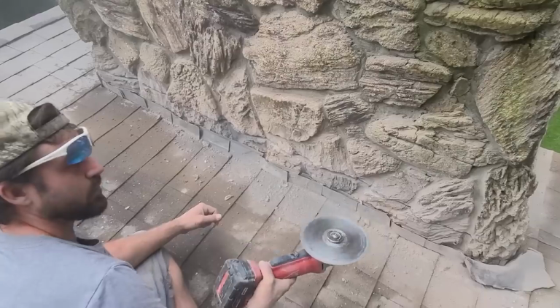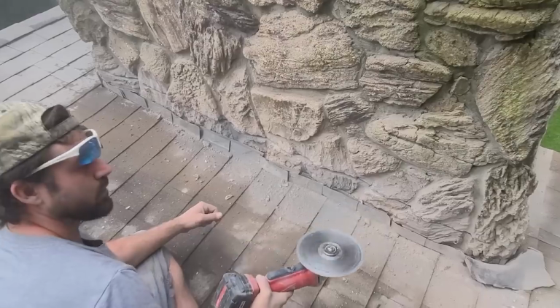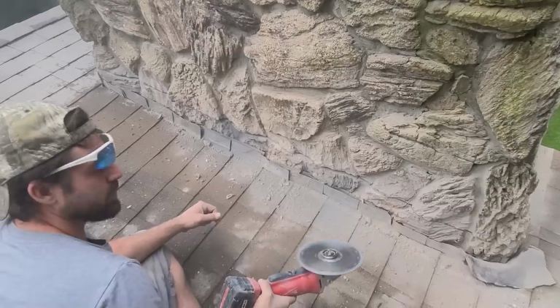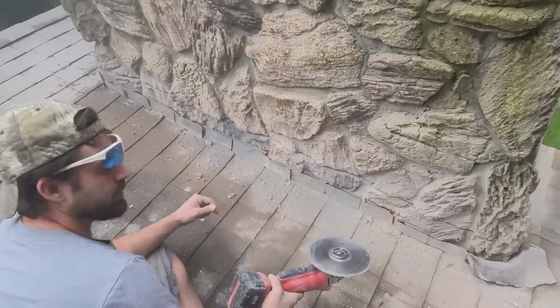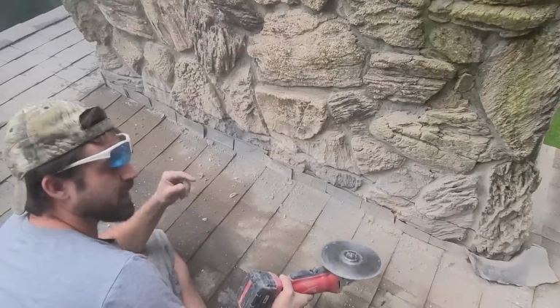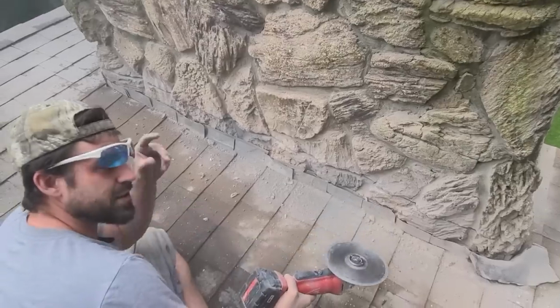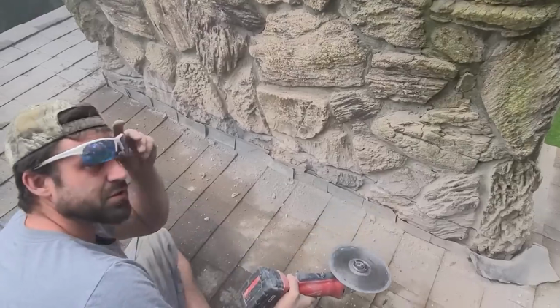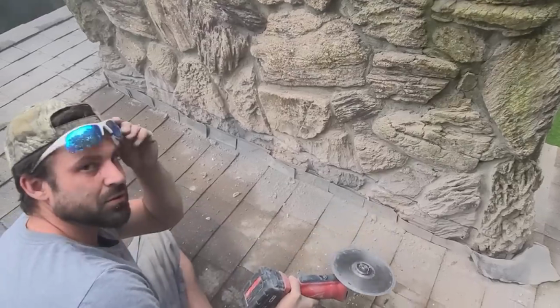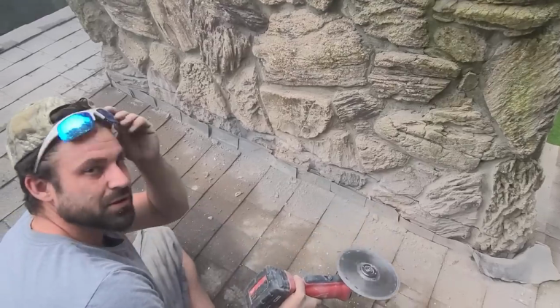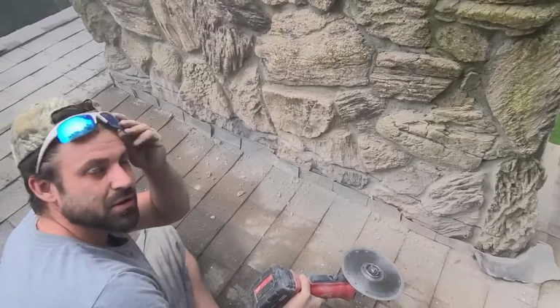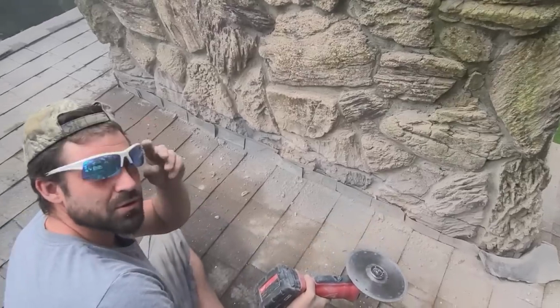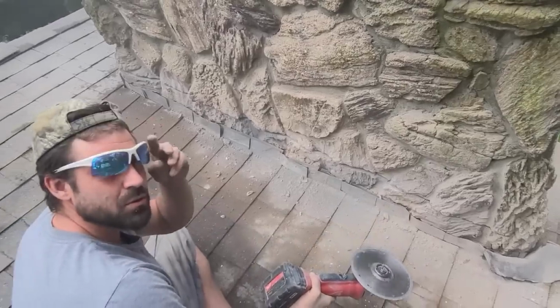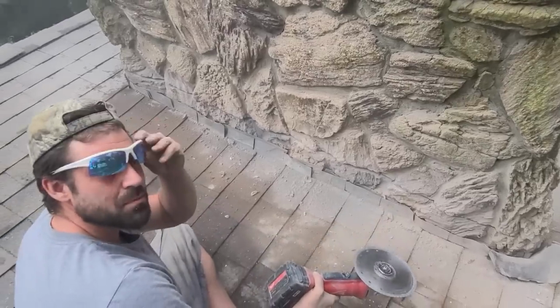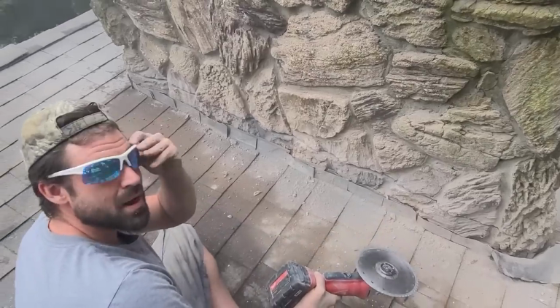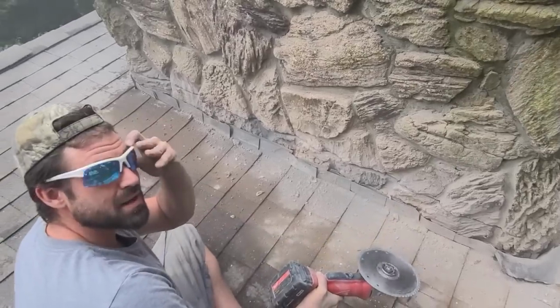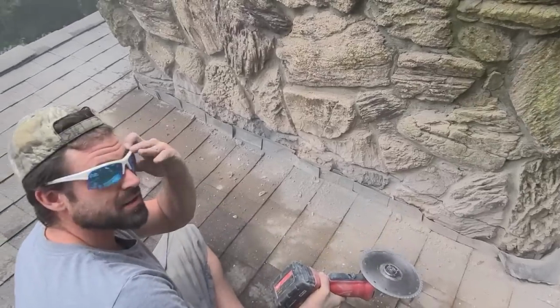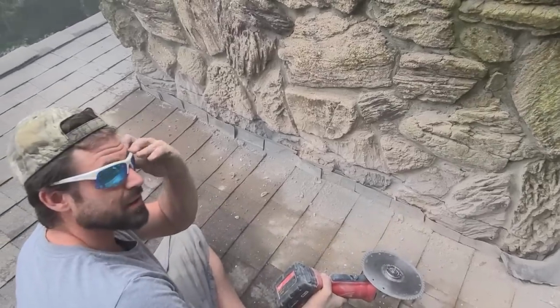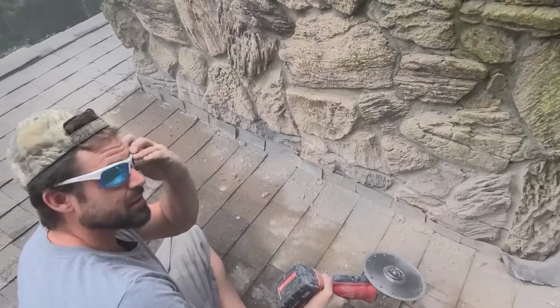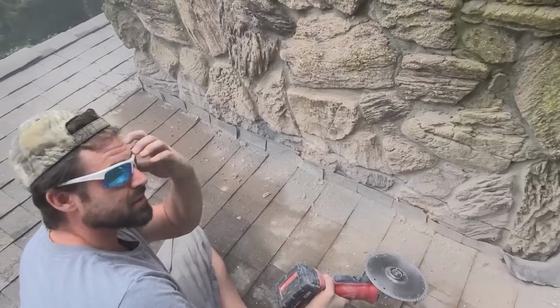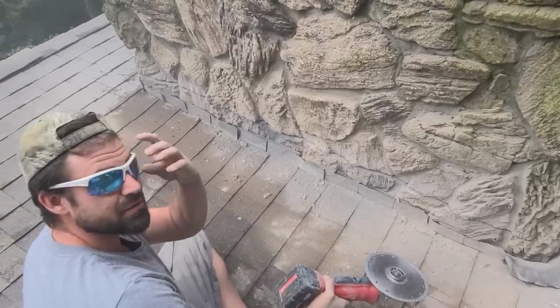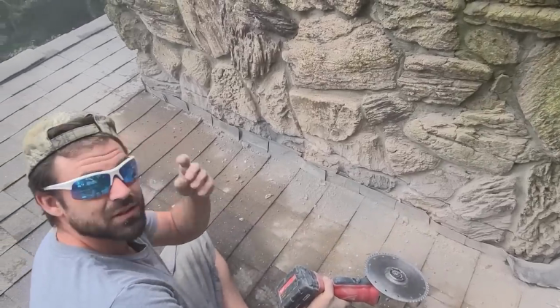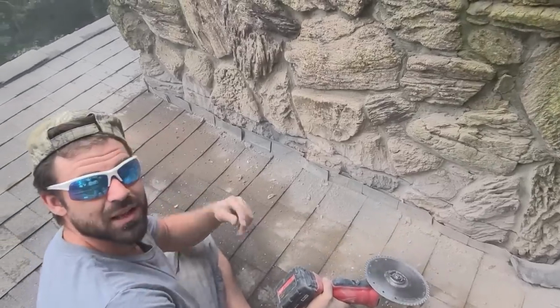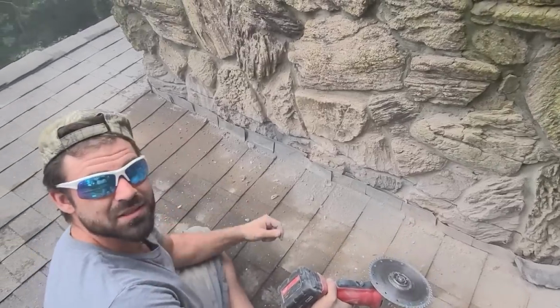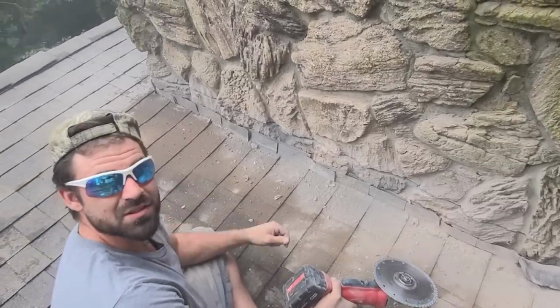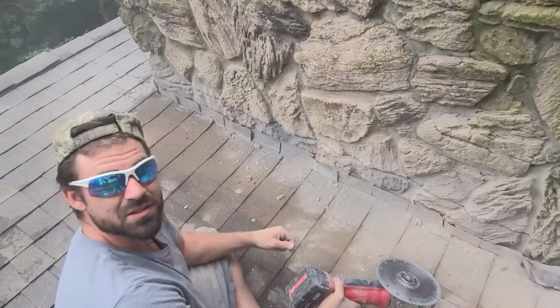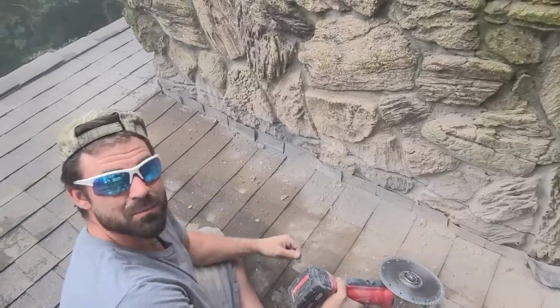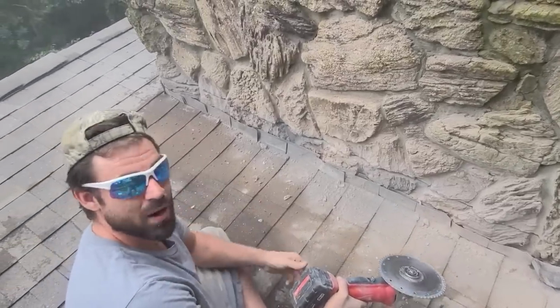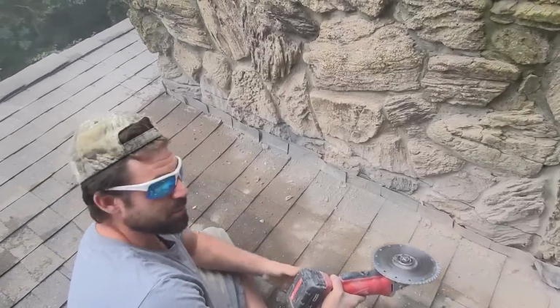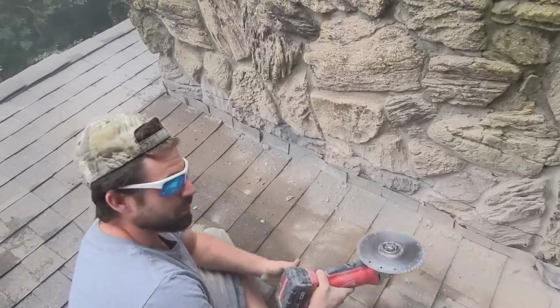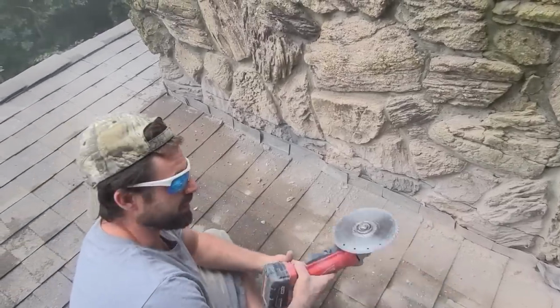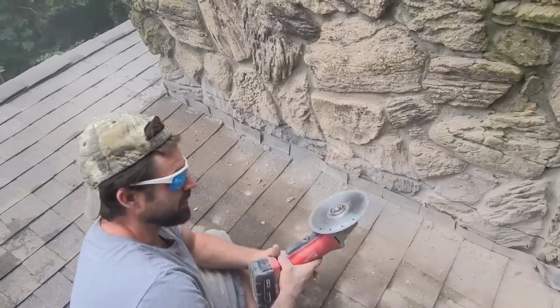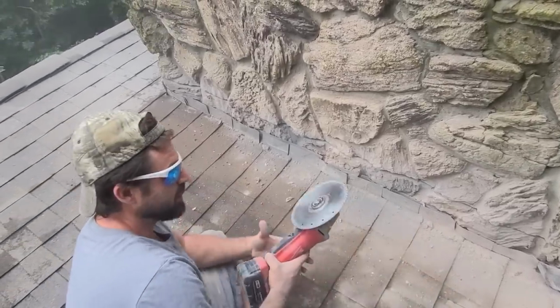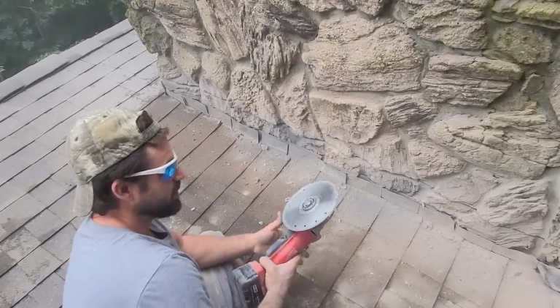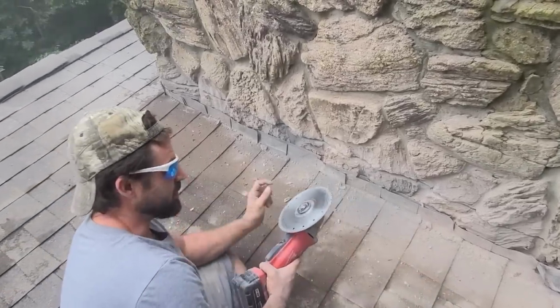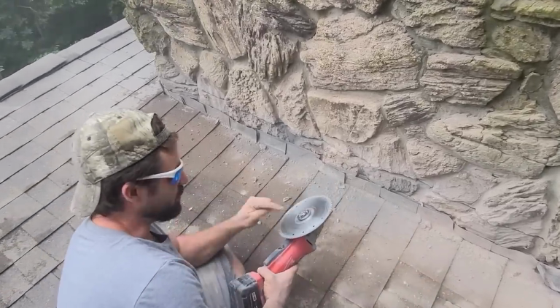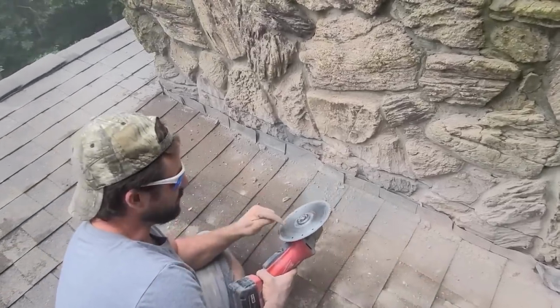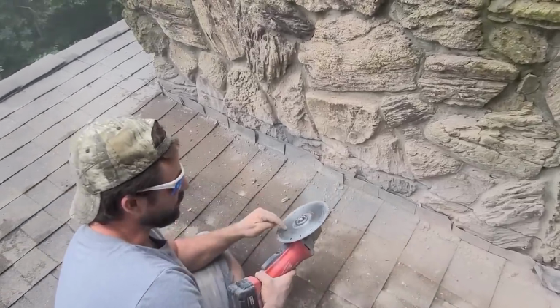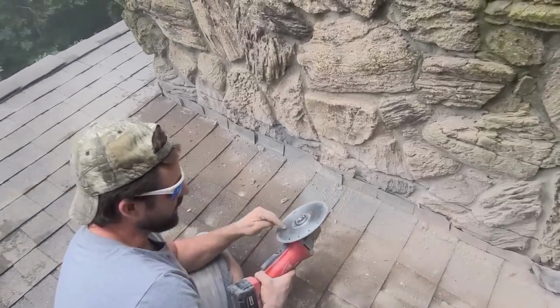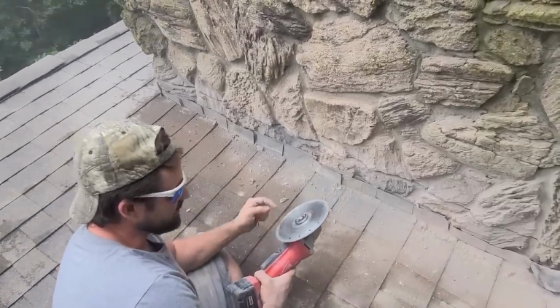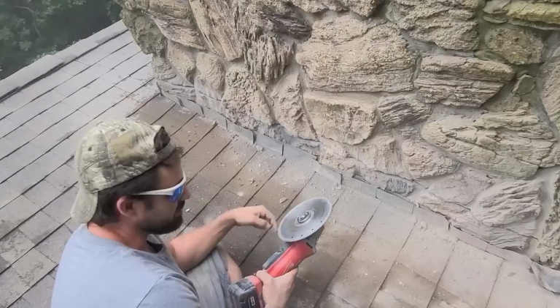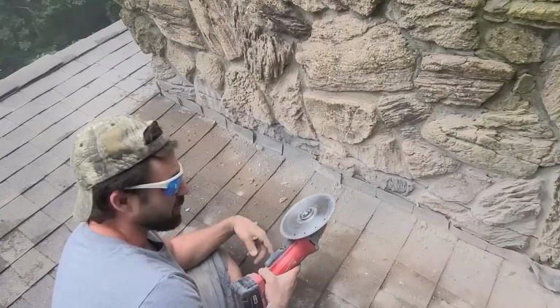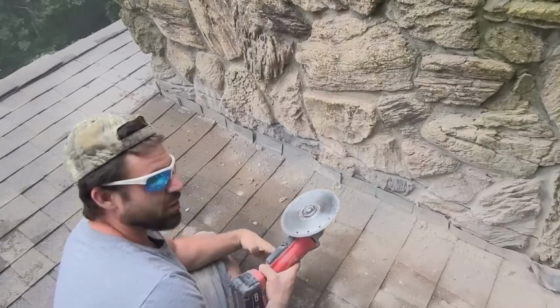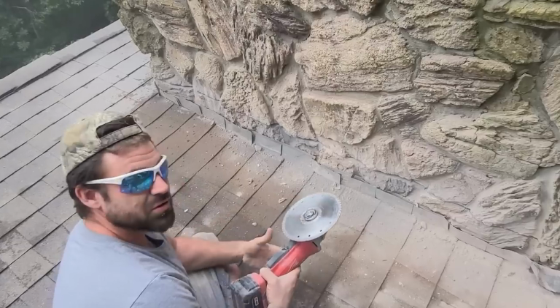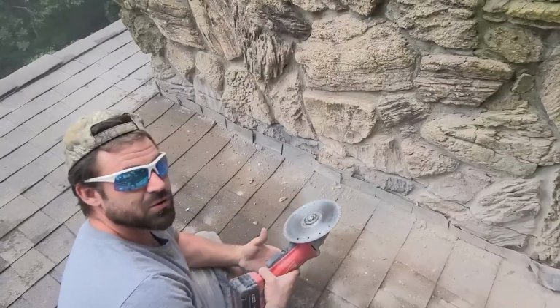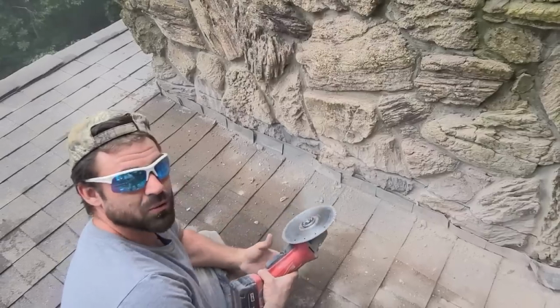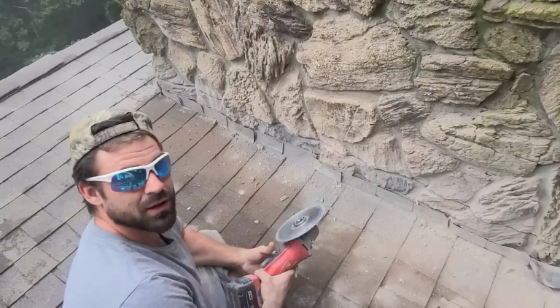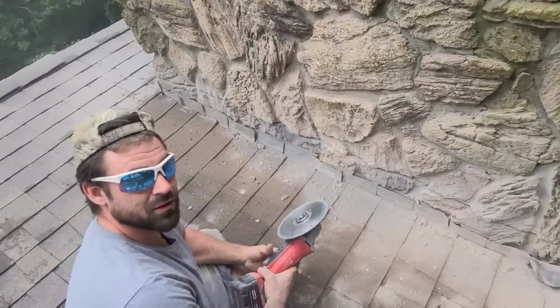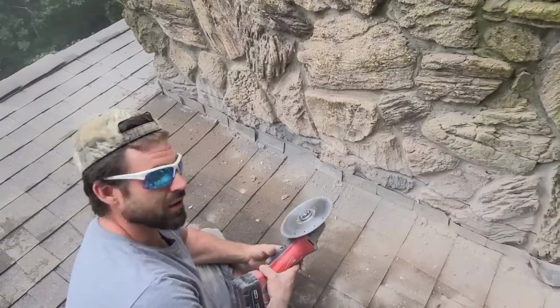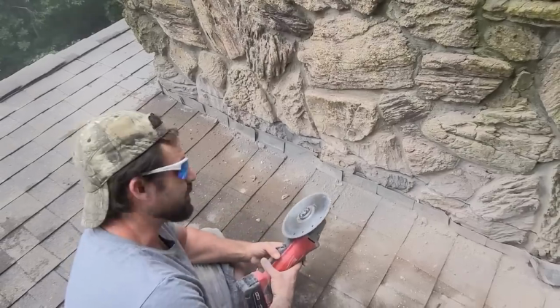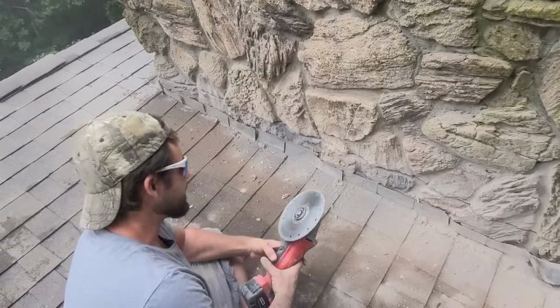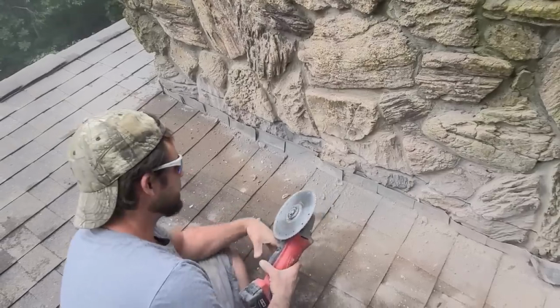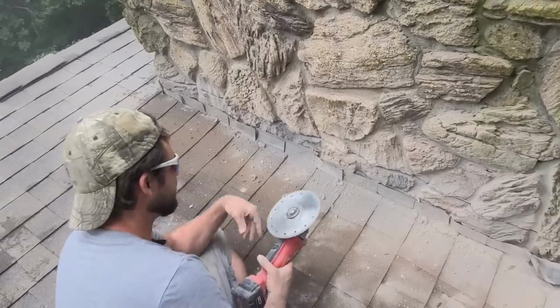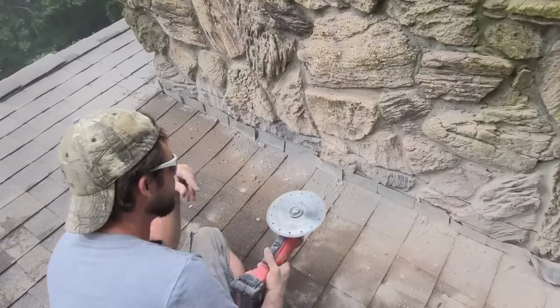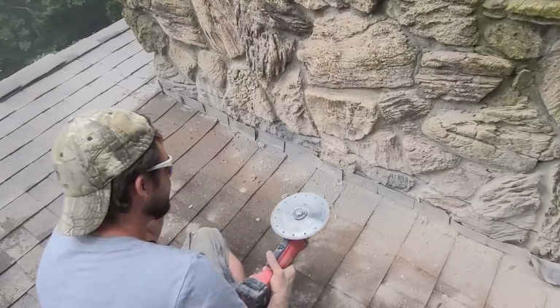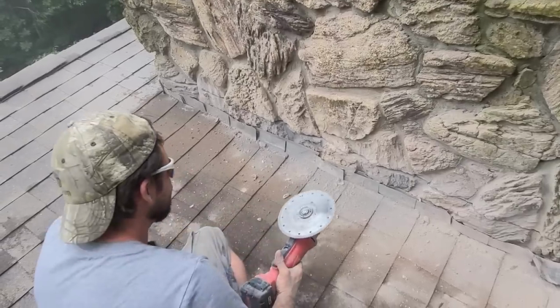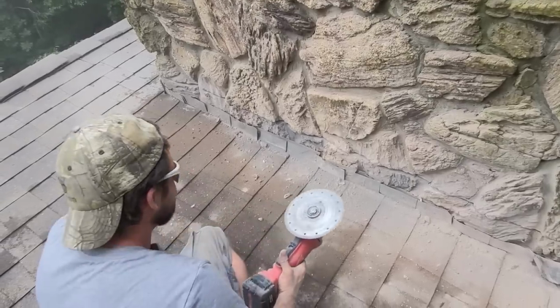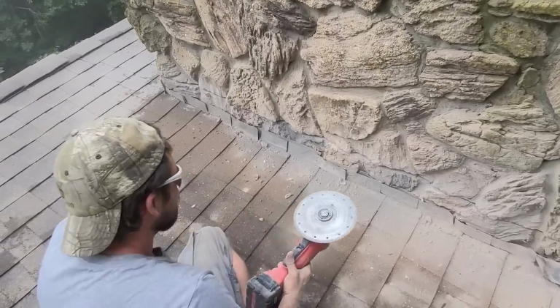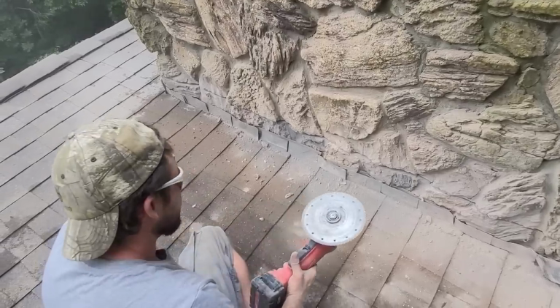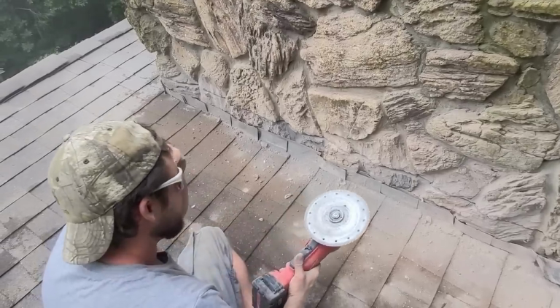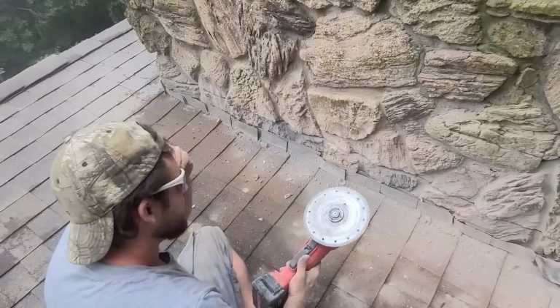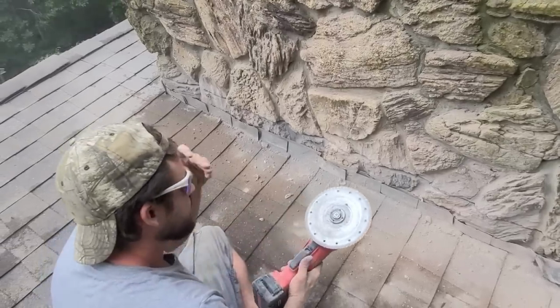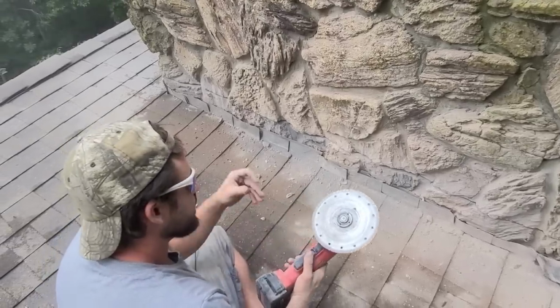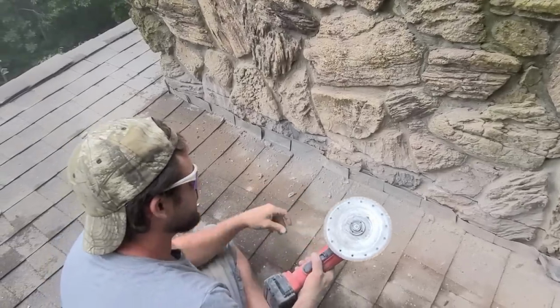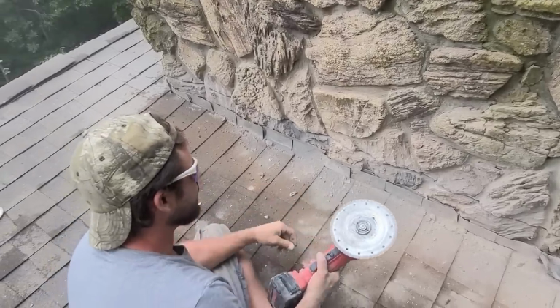If you guys are doing this, always wear a mask and safety glasses — and probably don't do this — but also wear gloves.